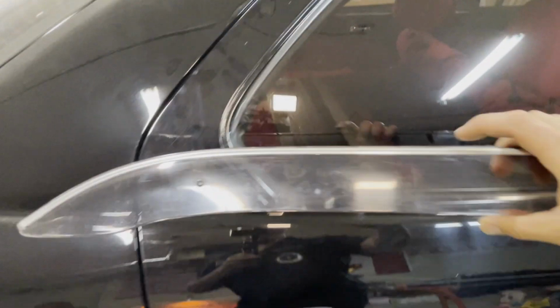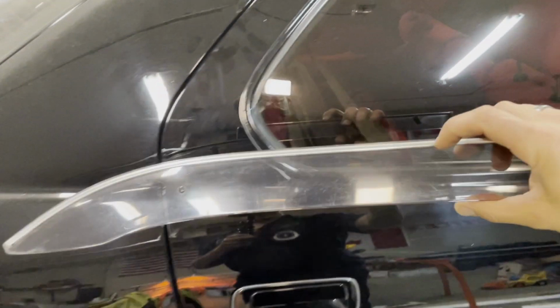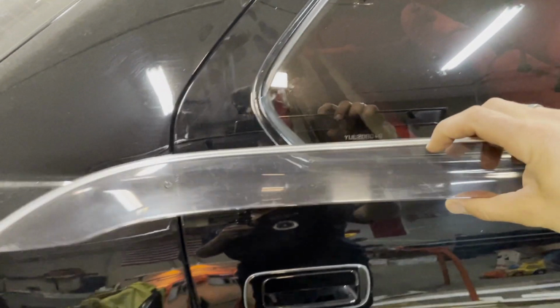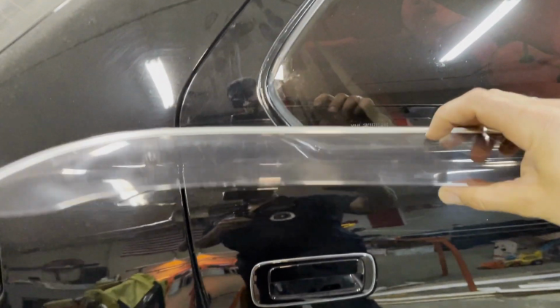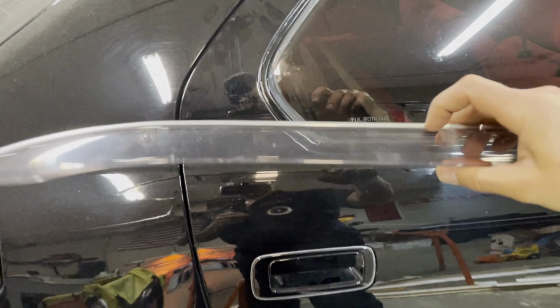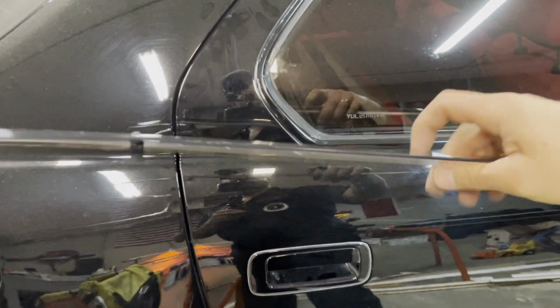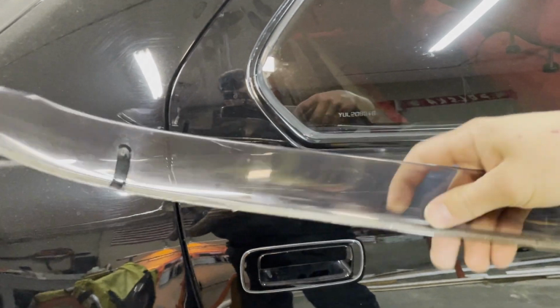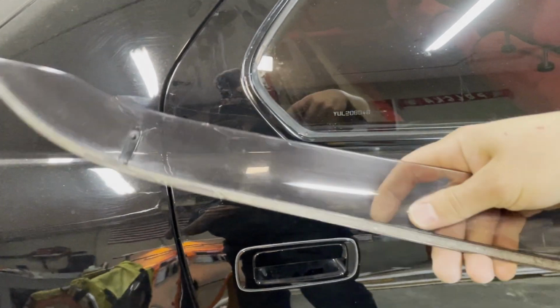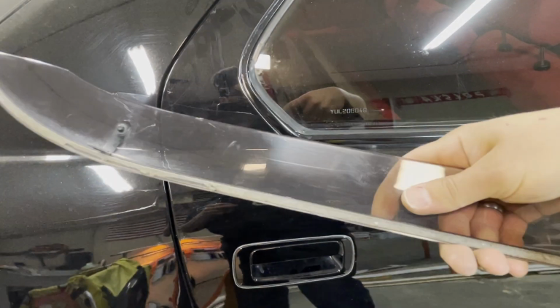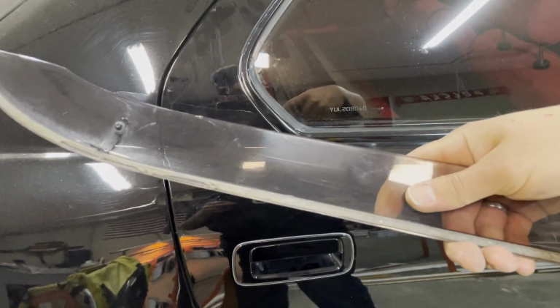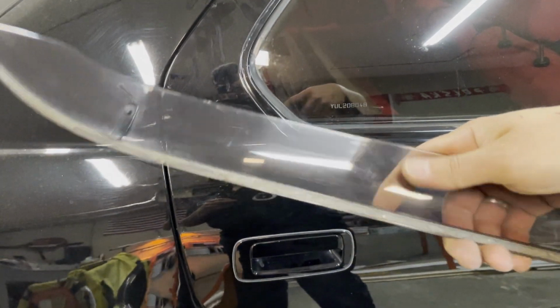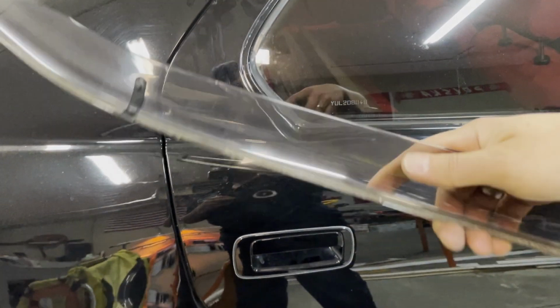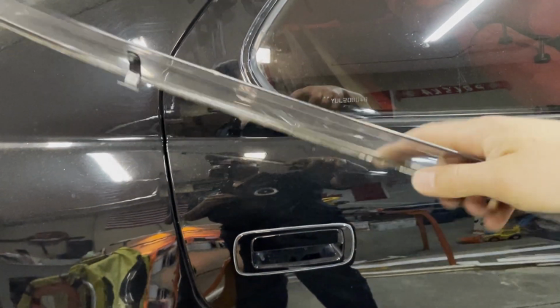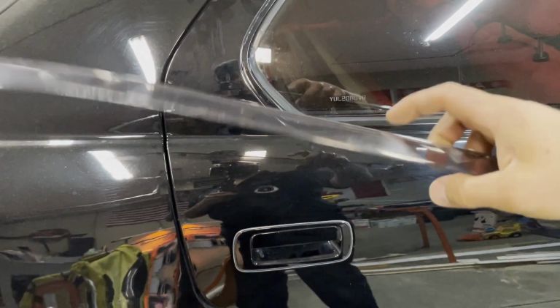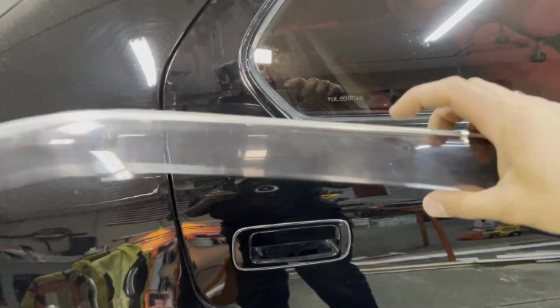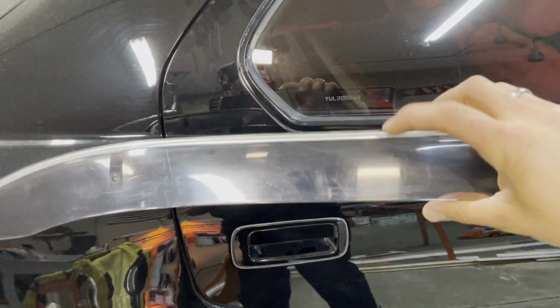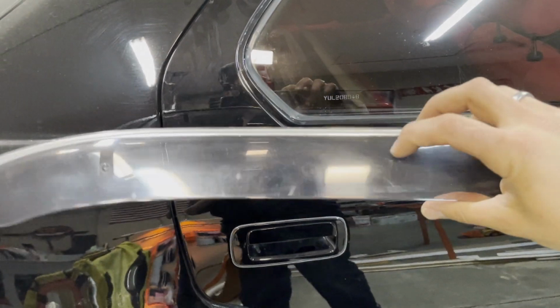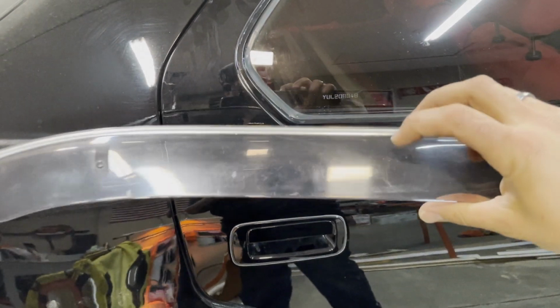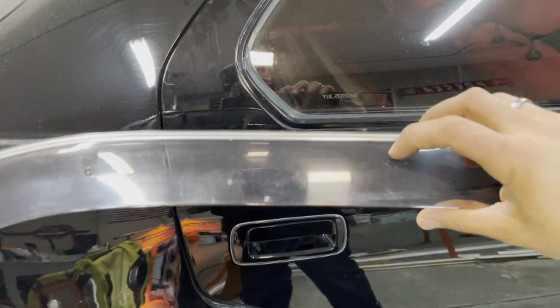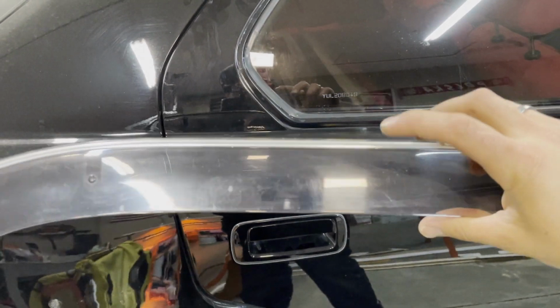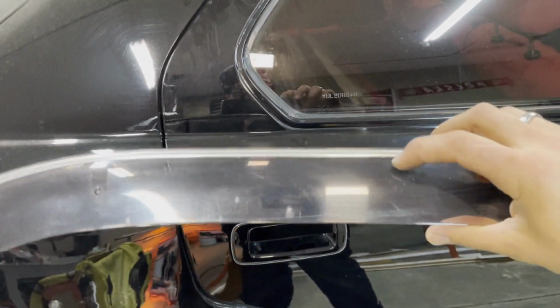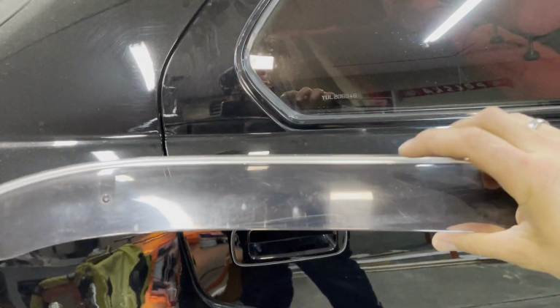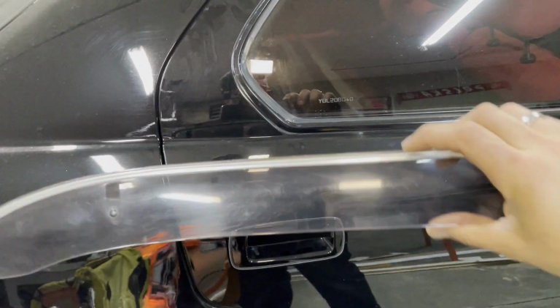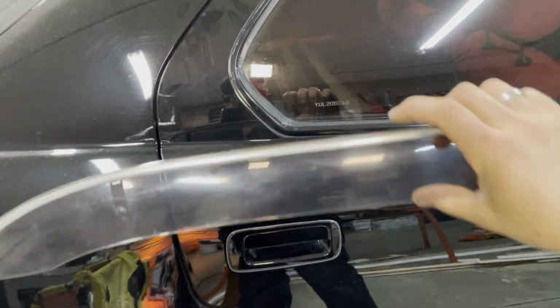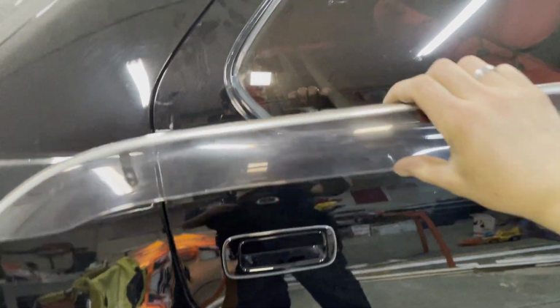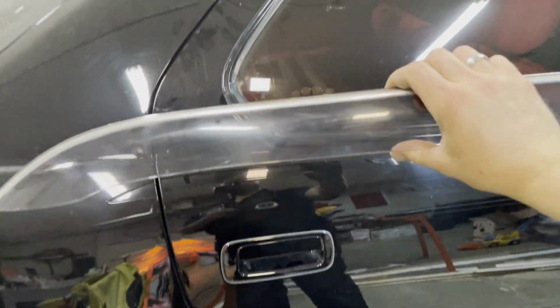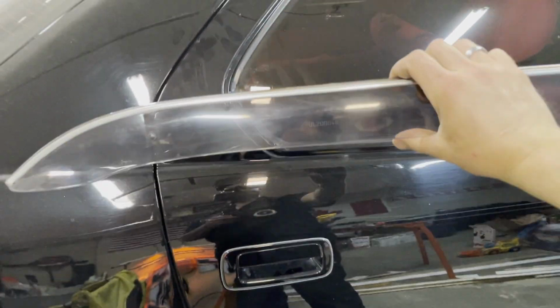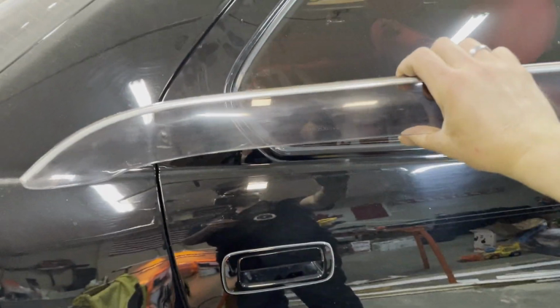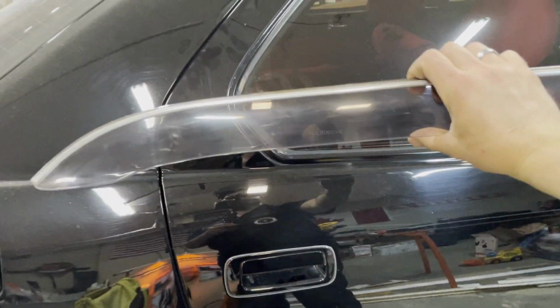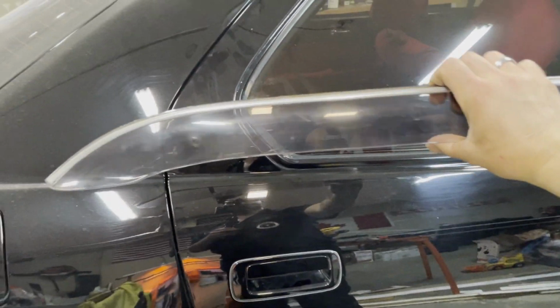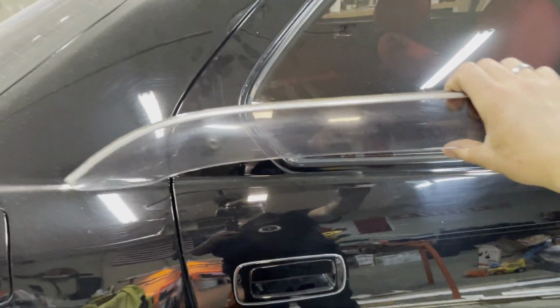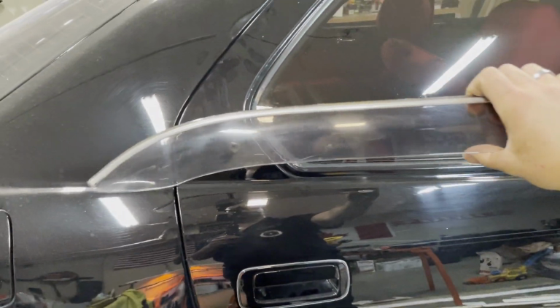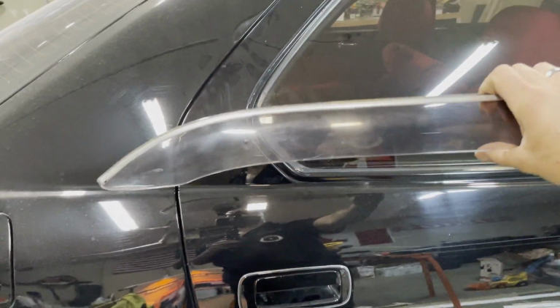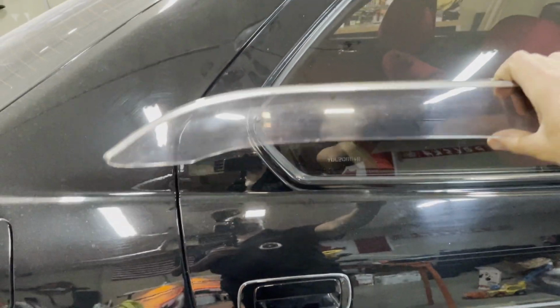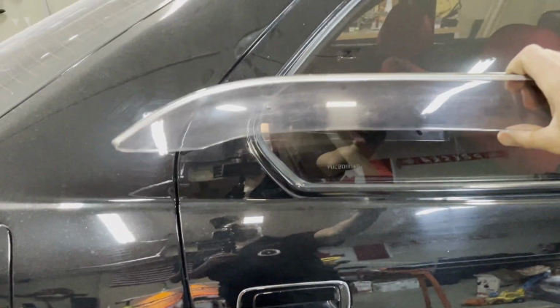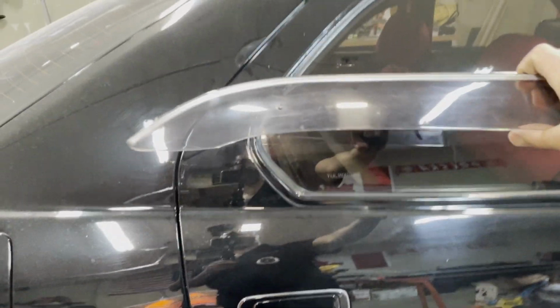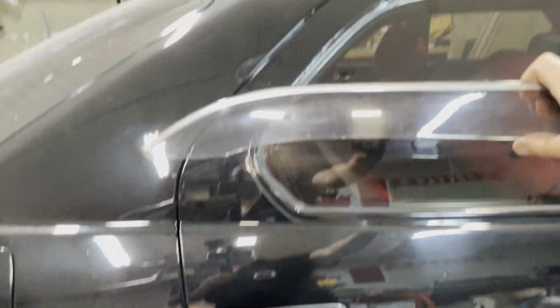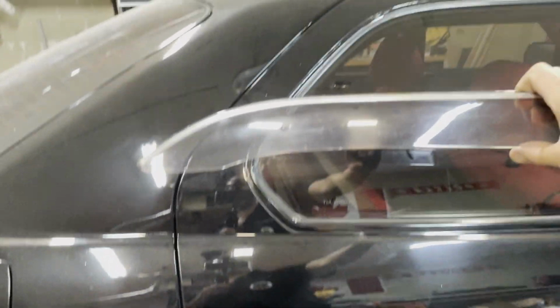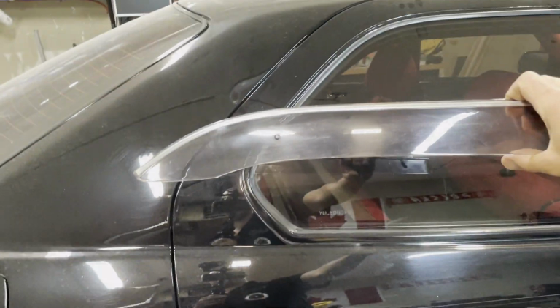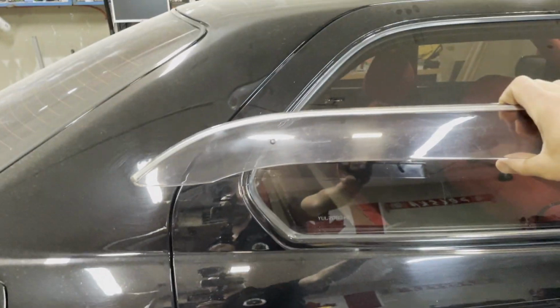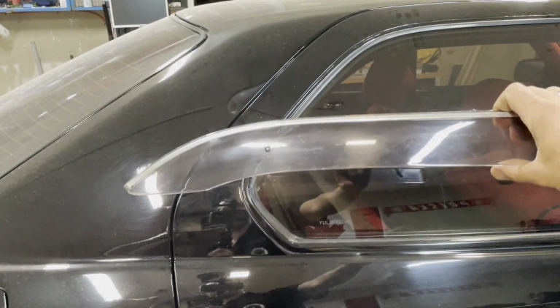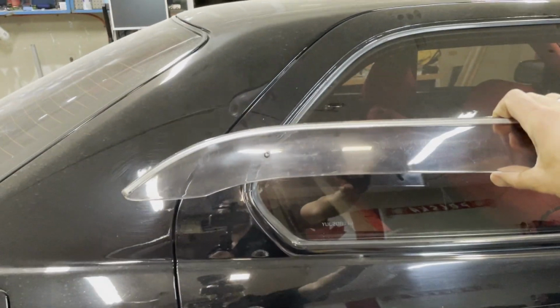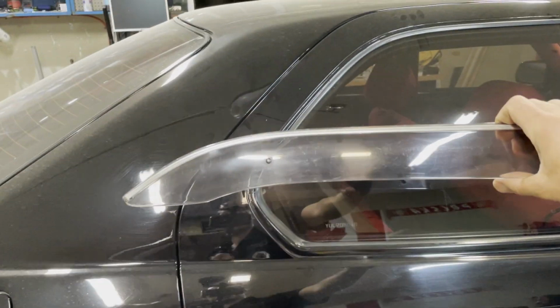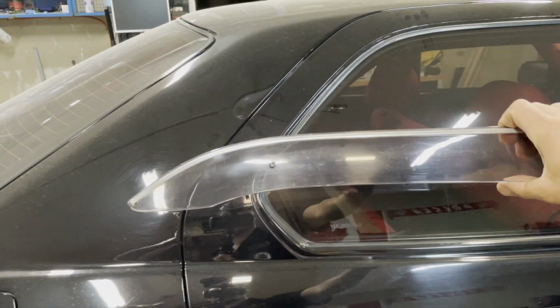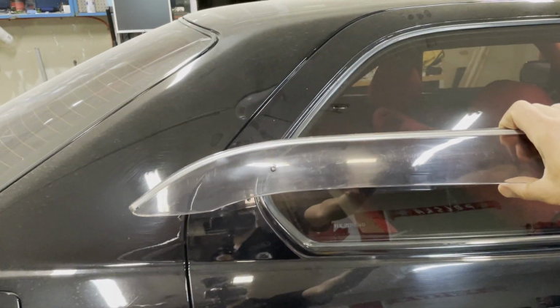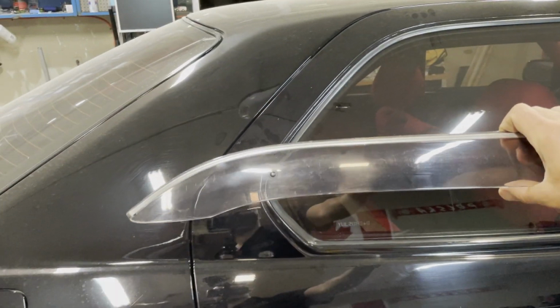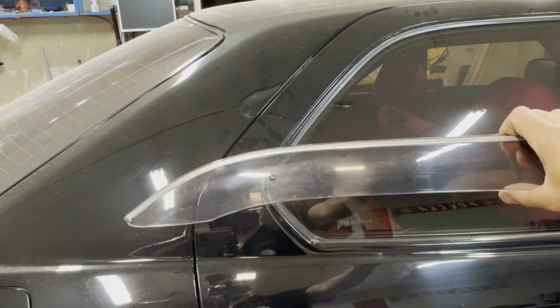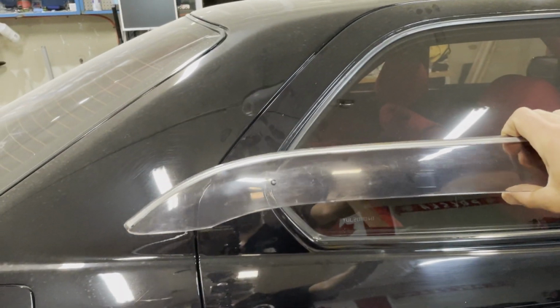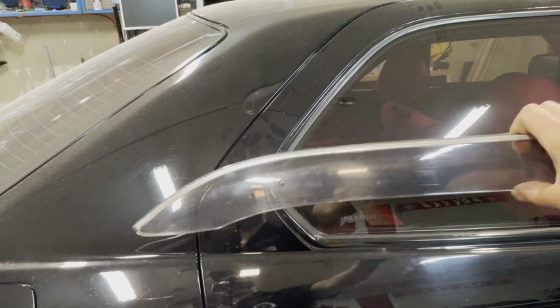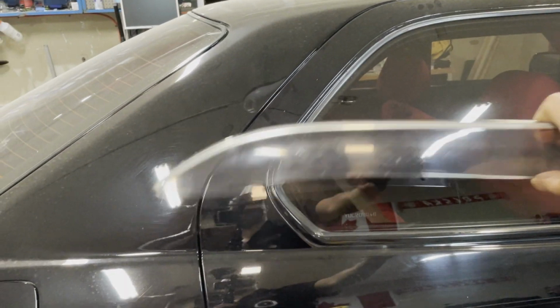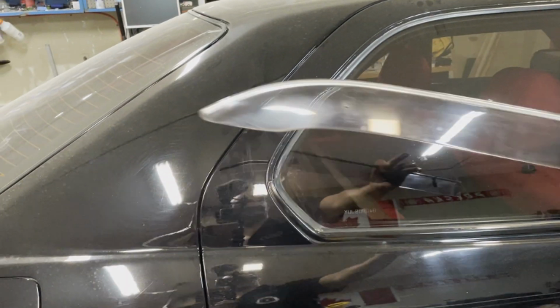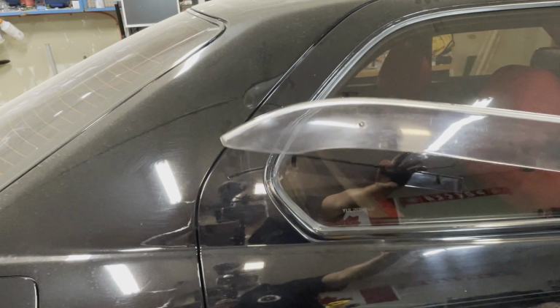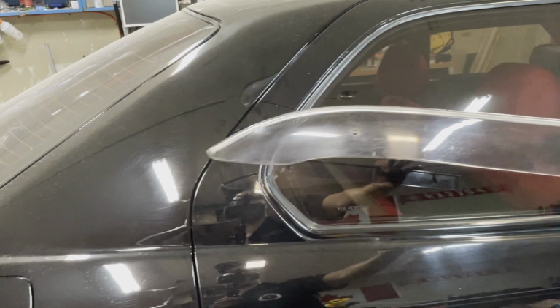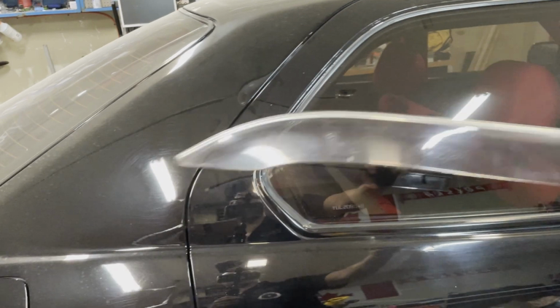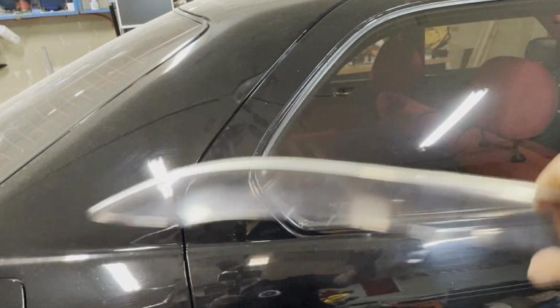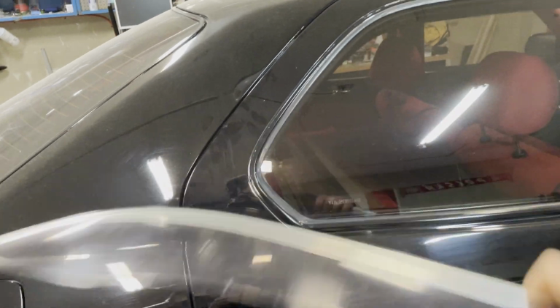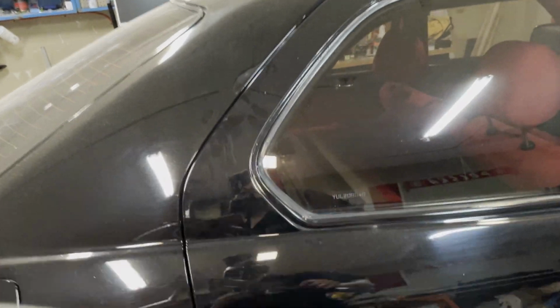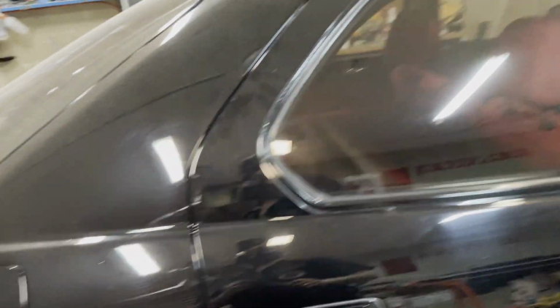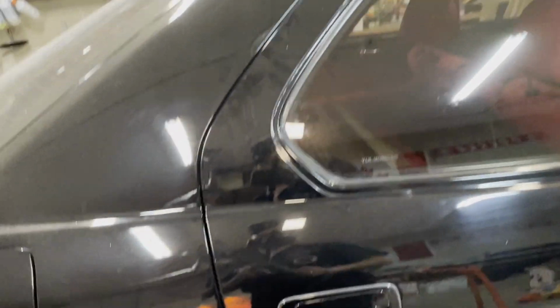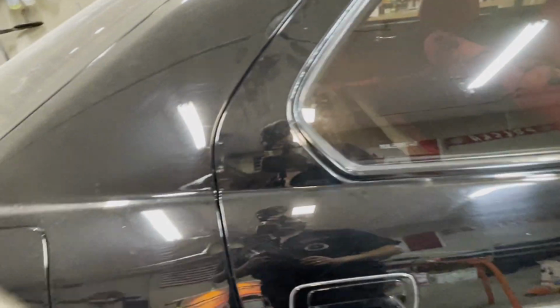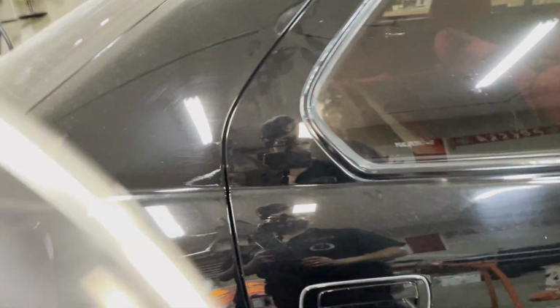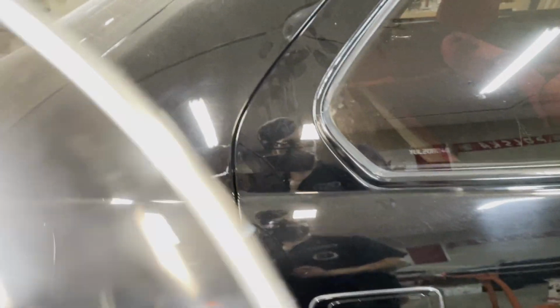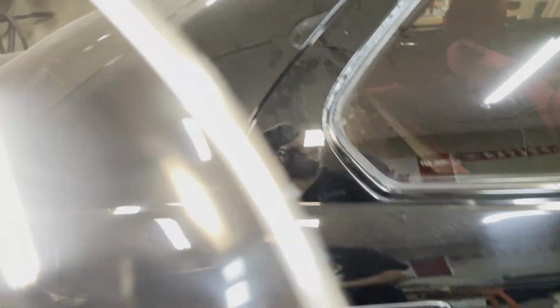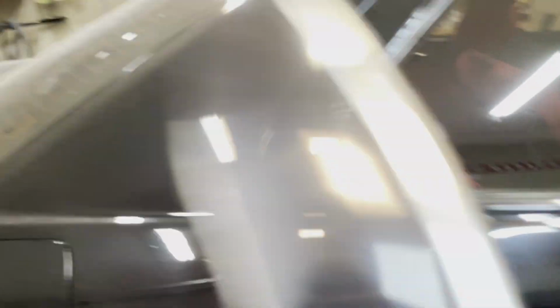Still undecided if I should do a little smoke on these — they're already a little smoked from factory — but to match the color of the tint a little bit better.